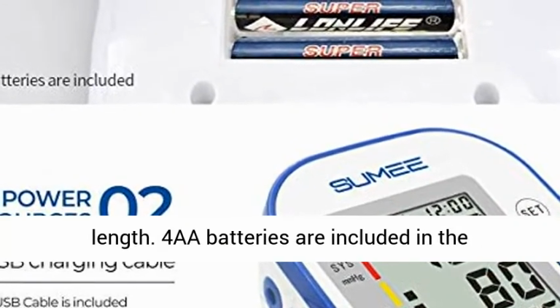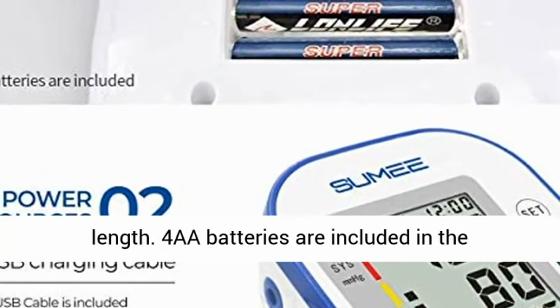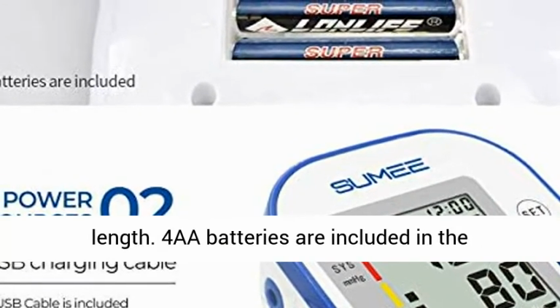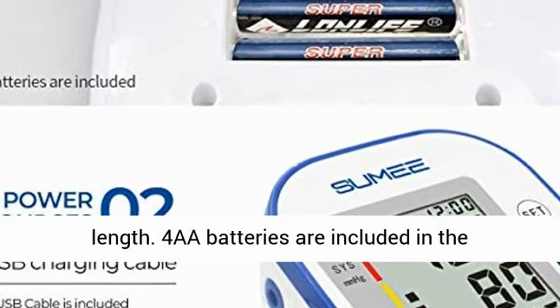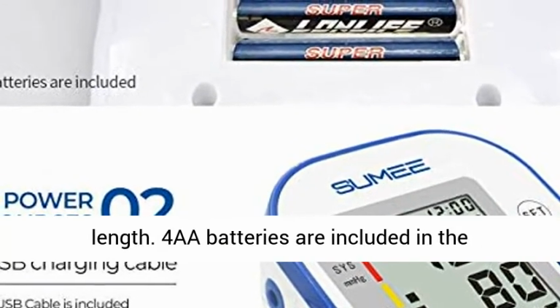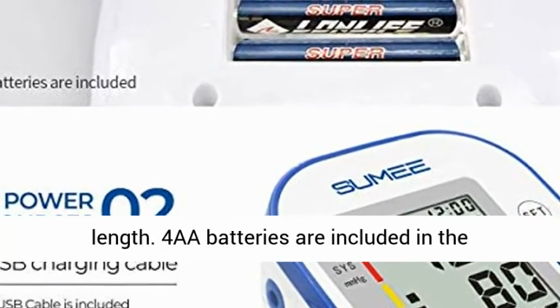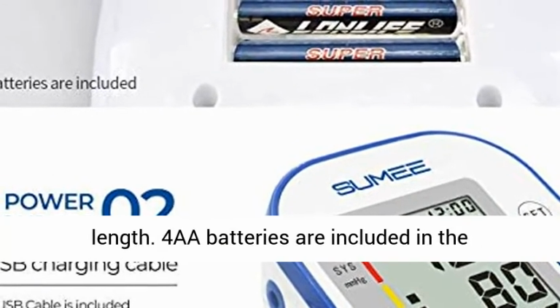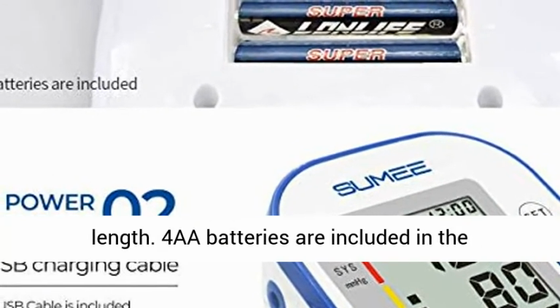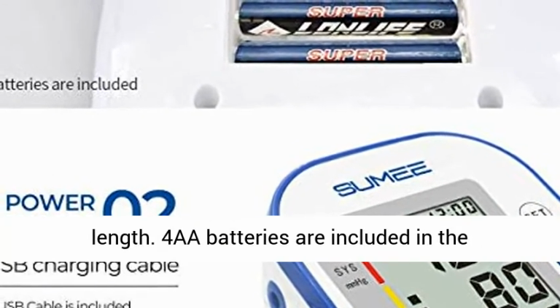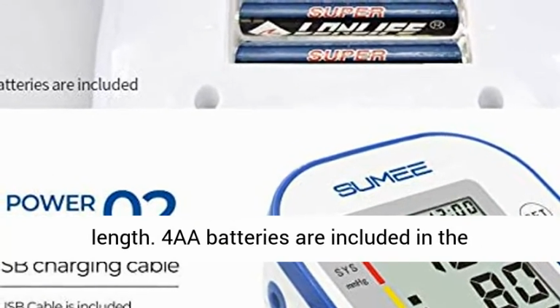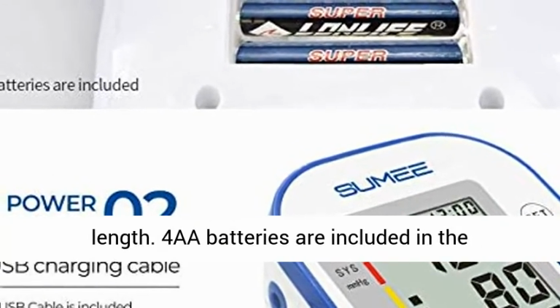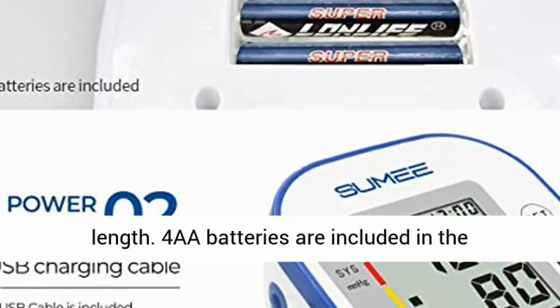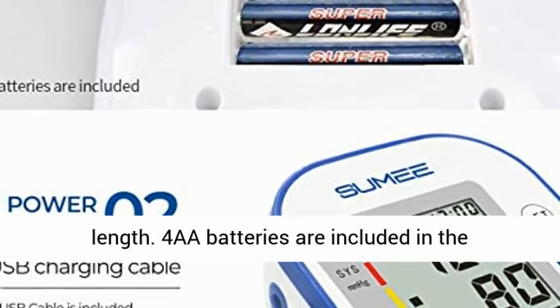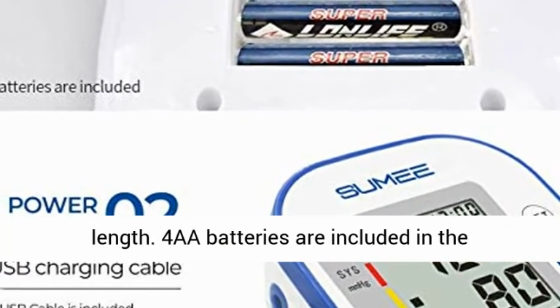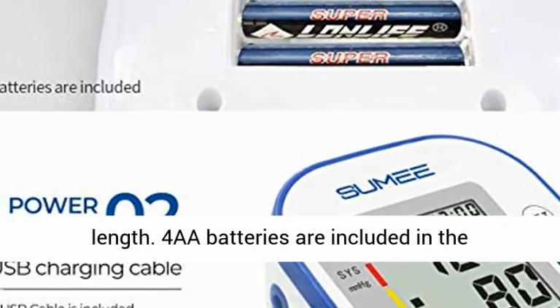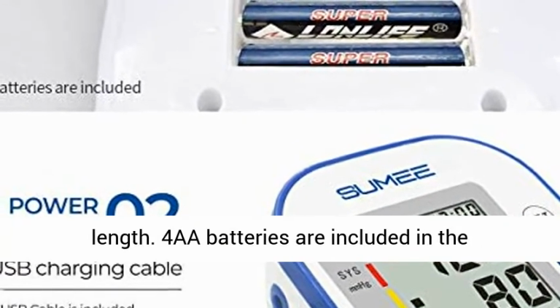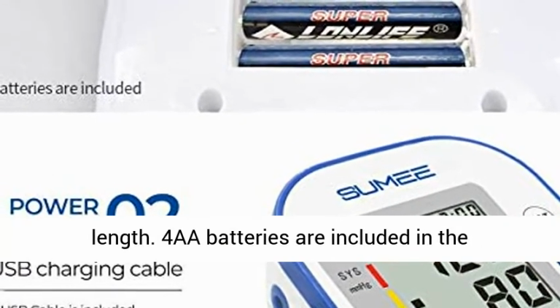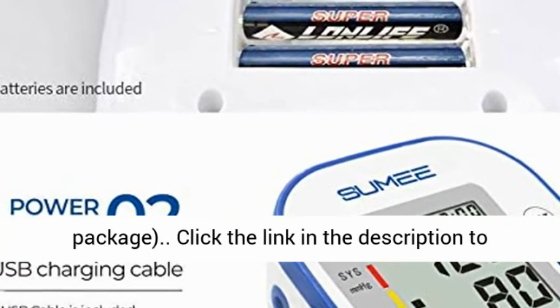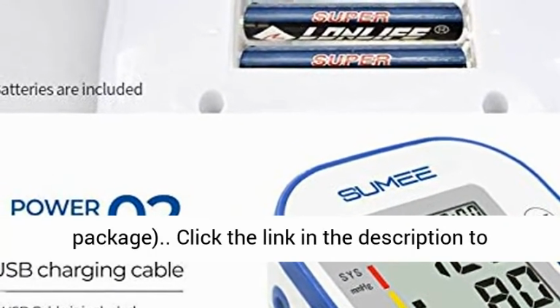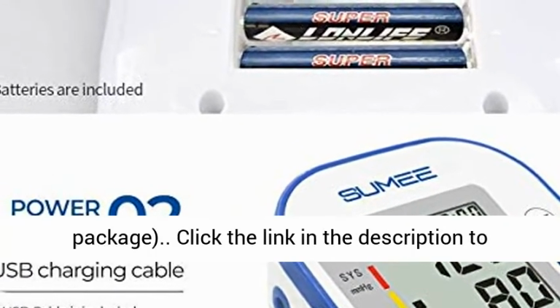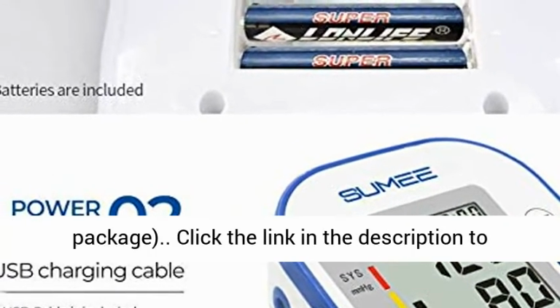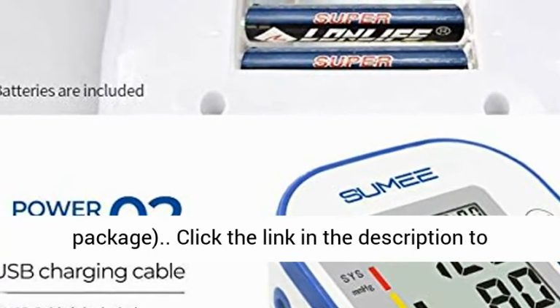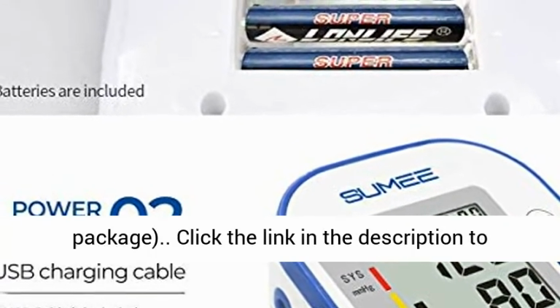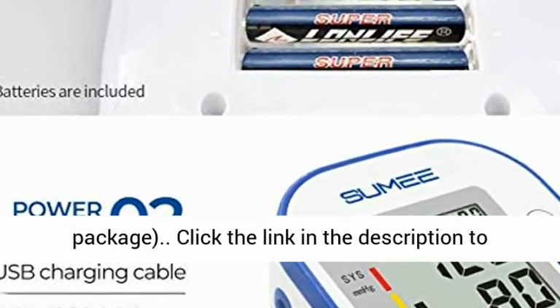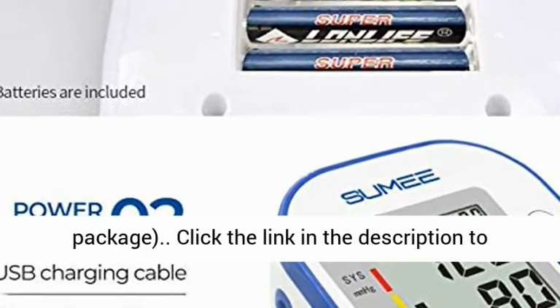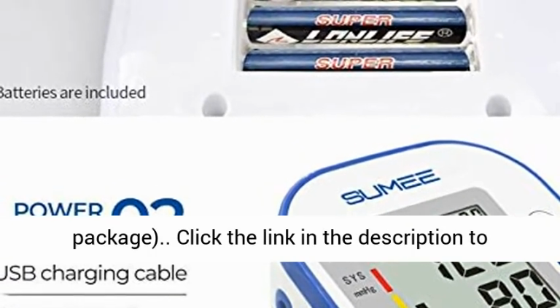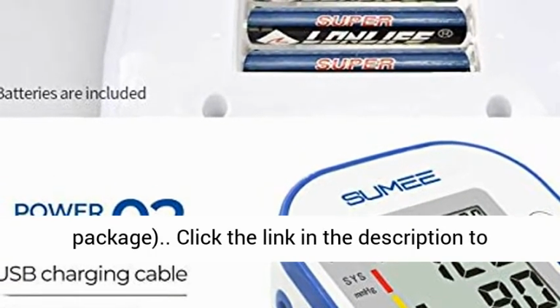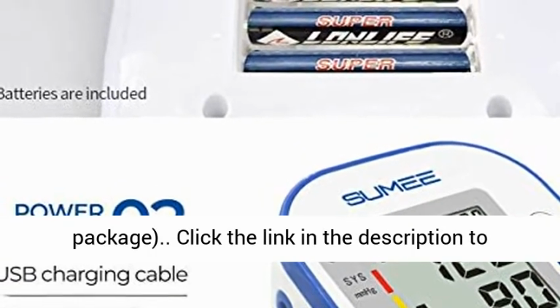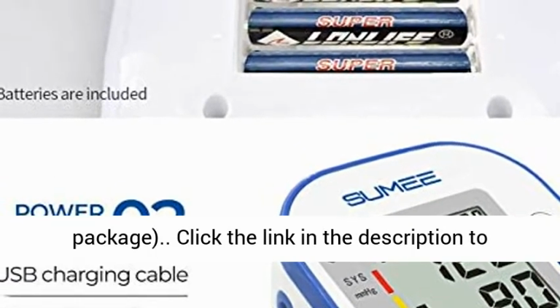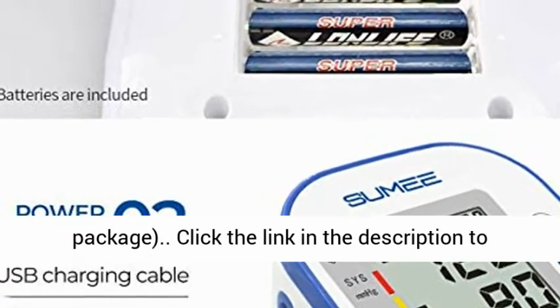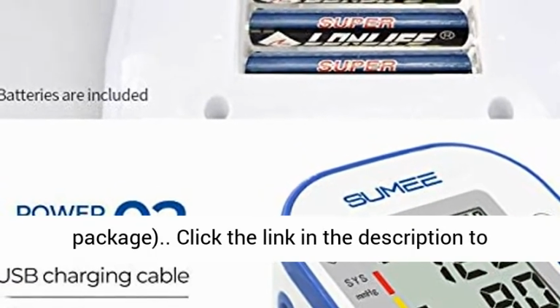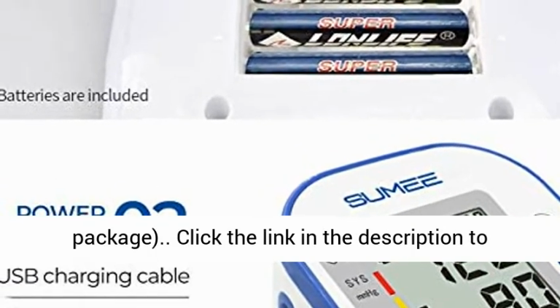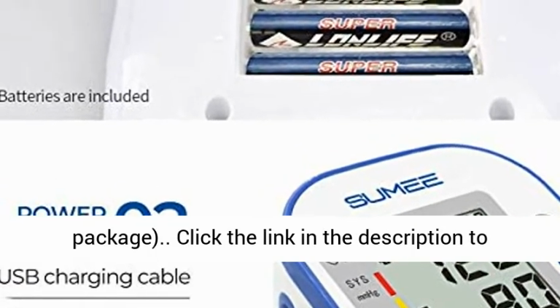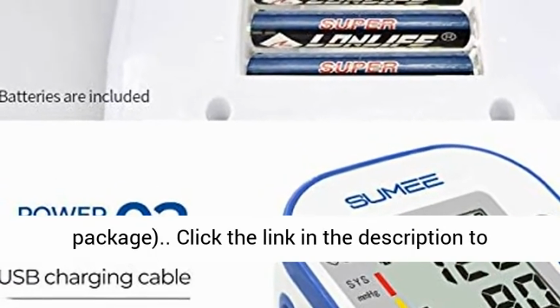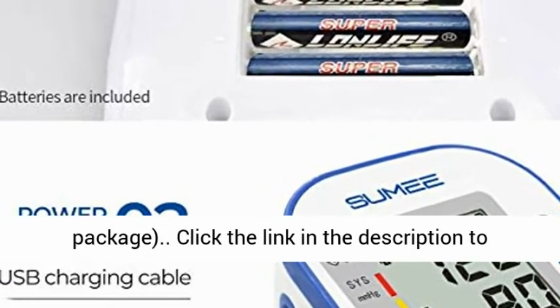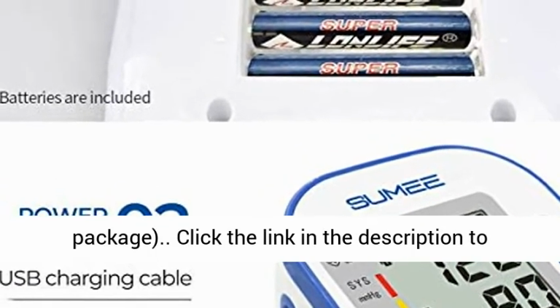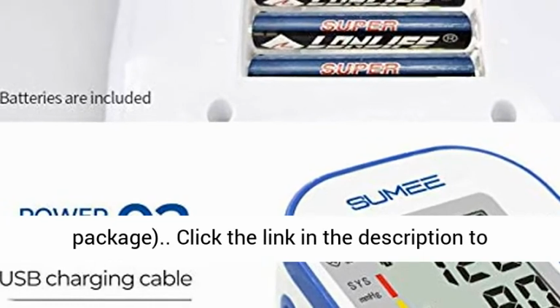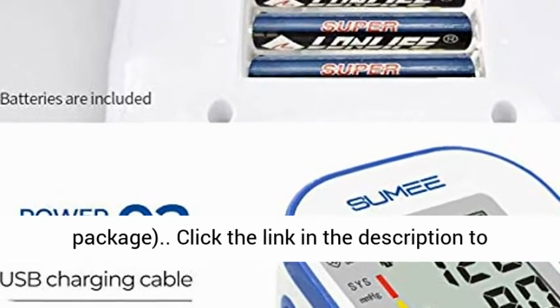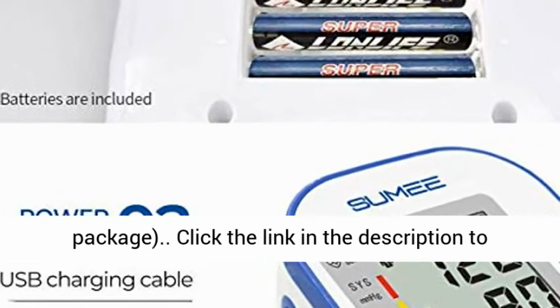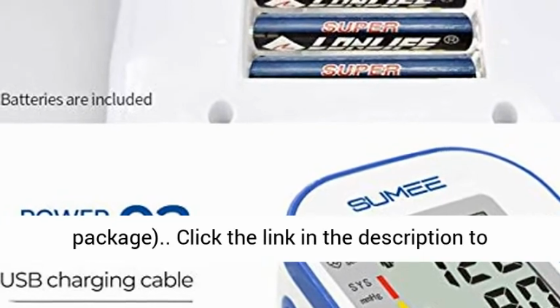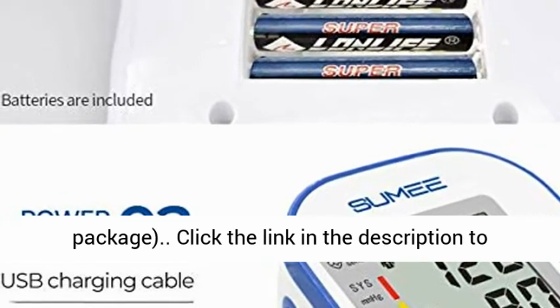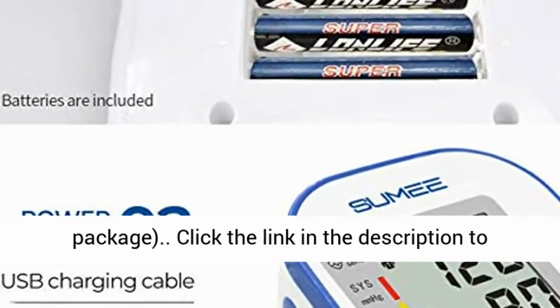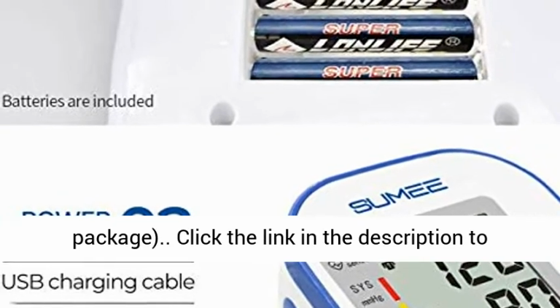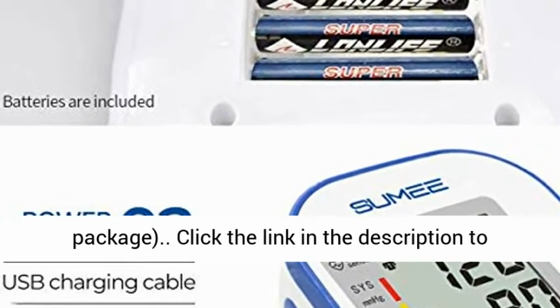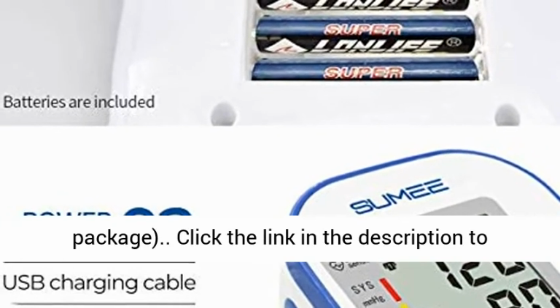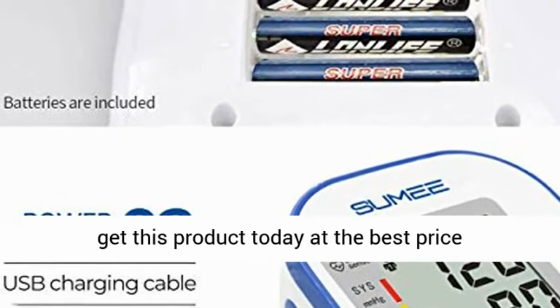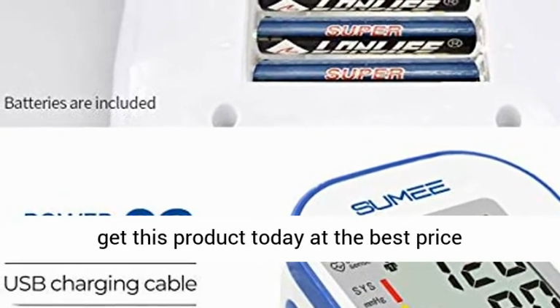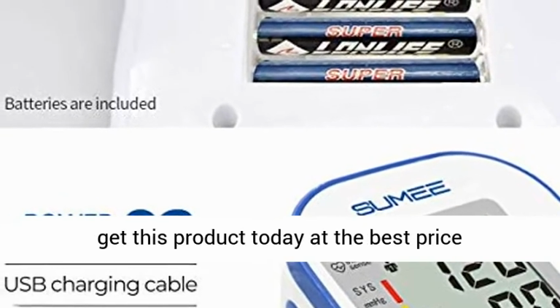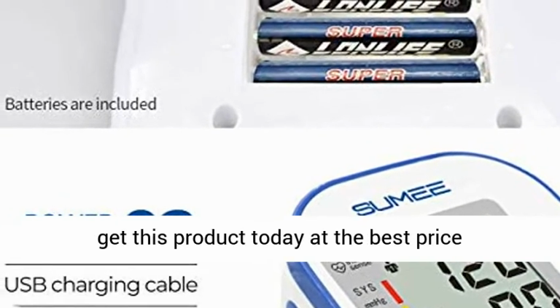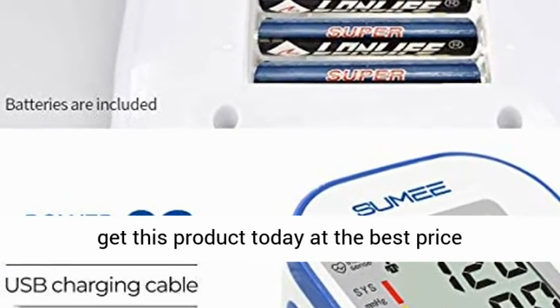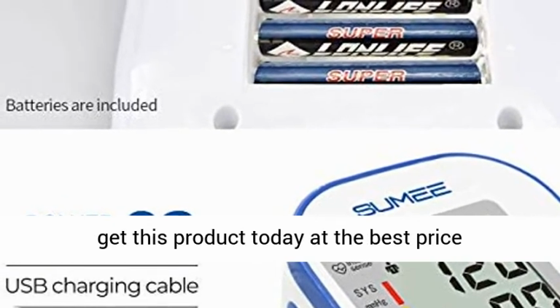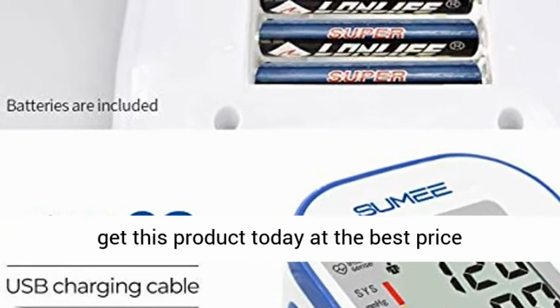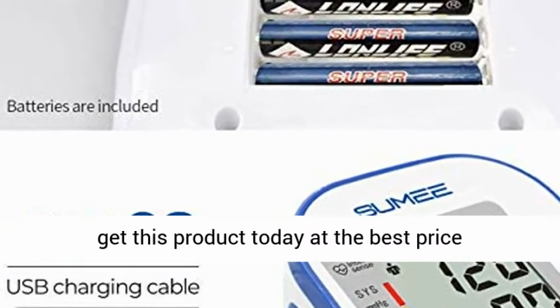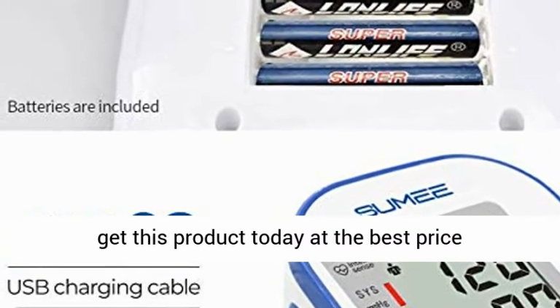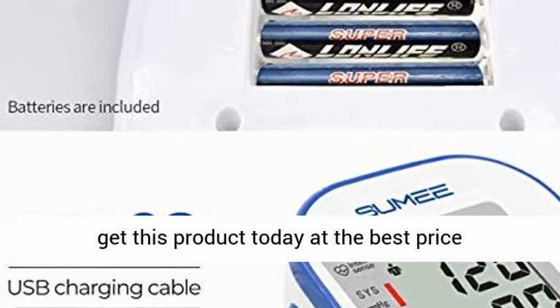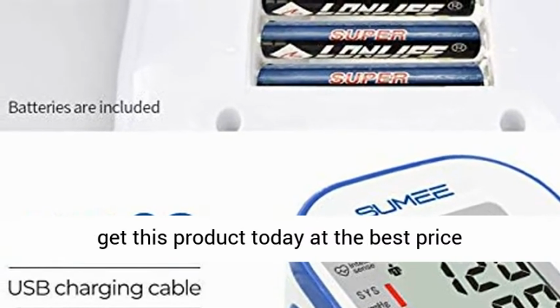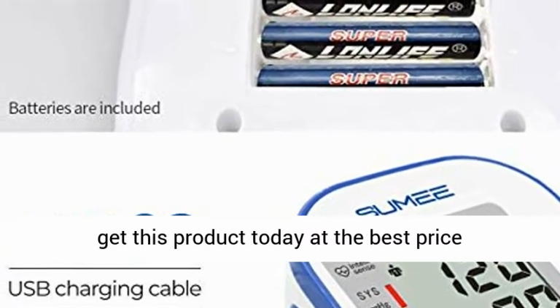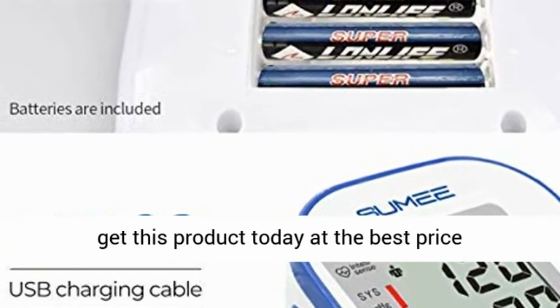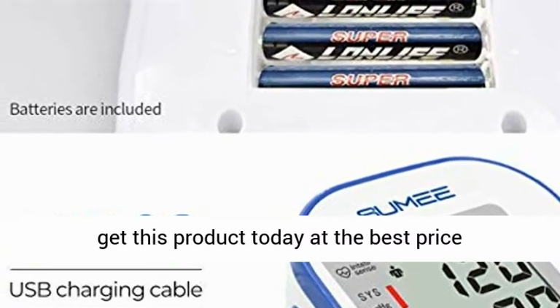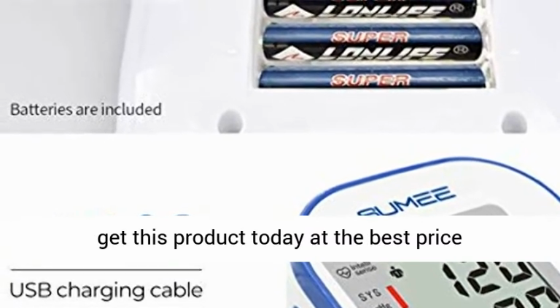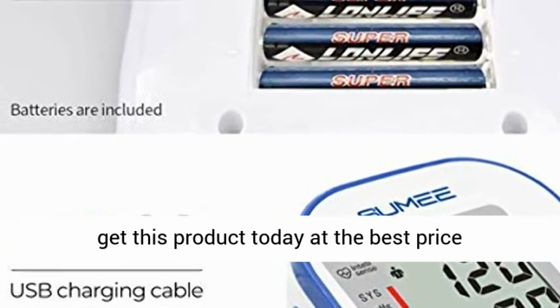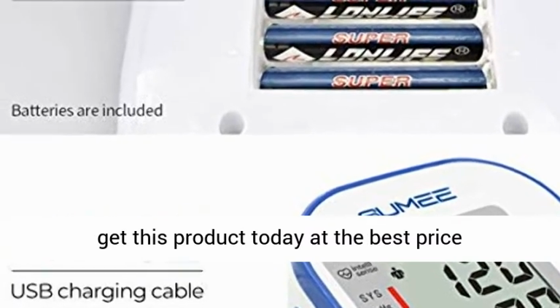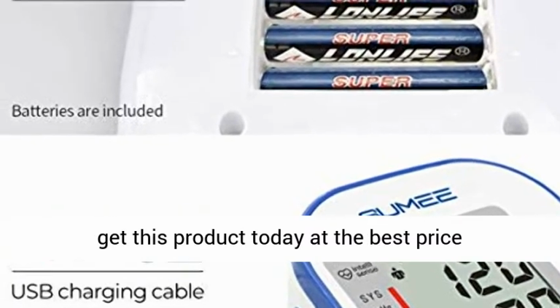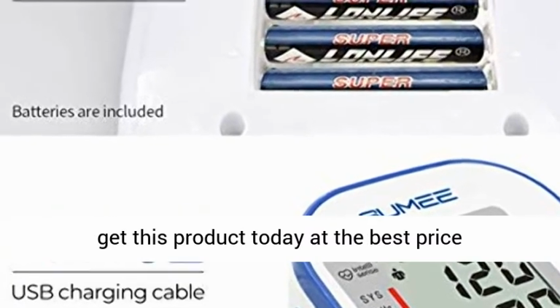4 AA batteries are included in the package. Click the link in the description to get this product today at the best price.